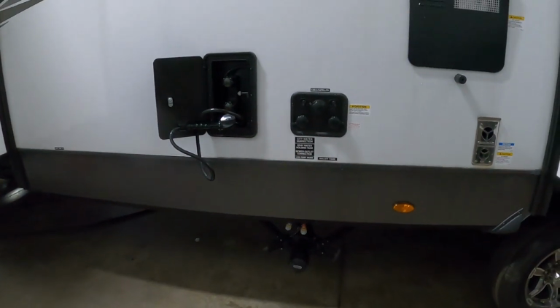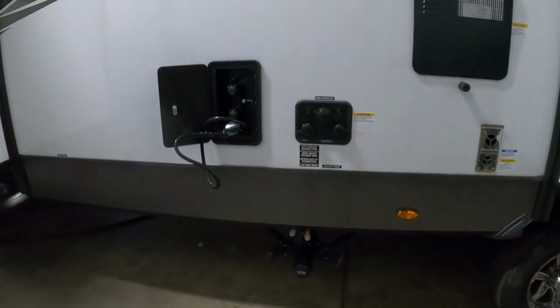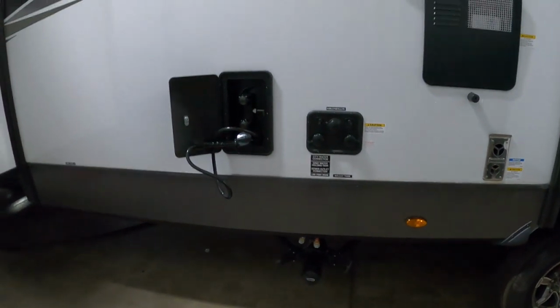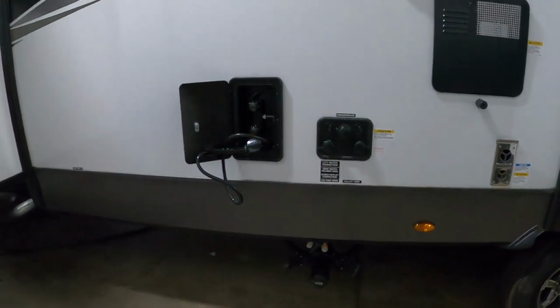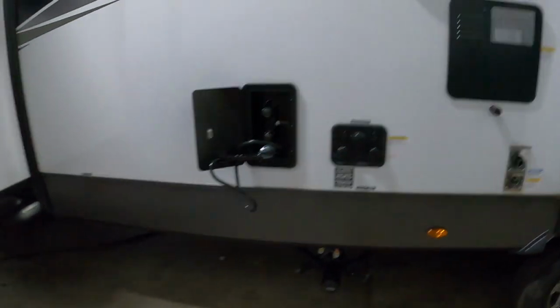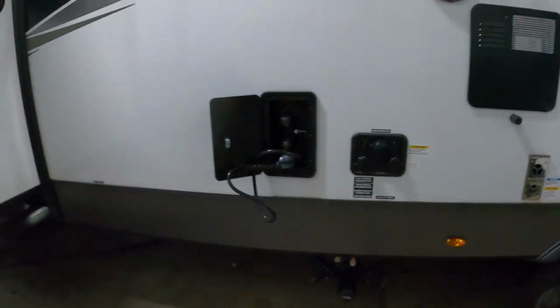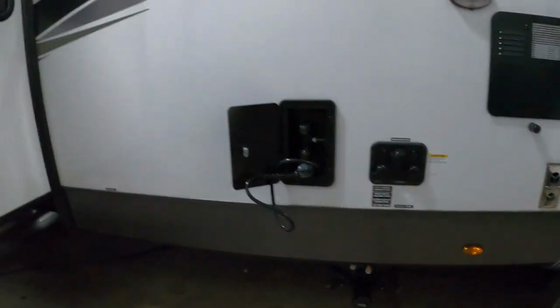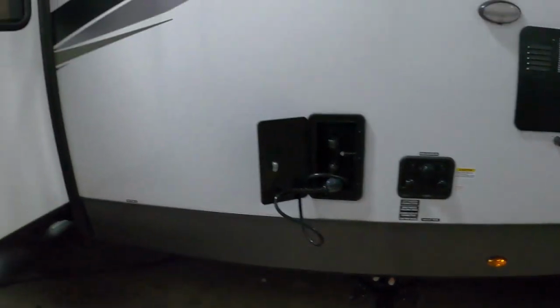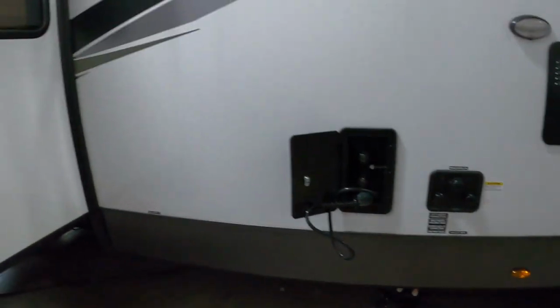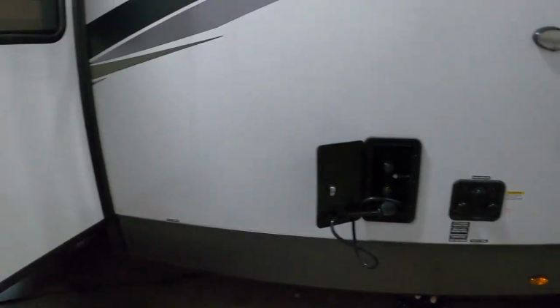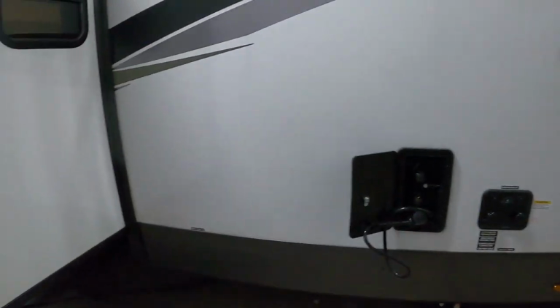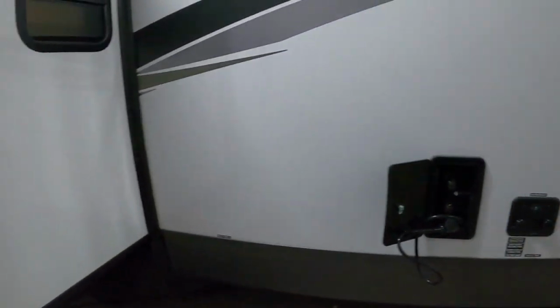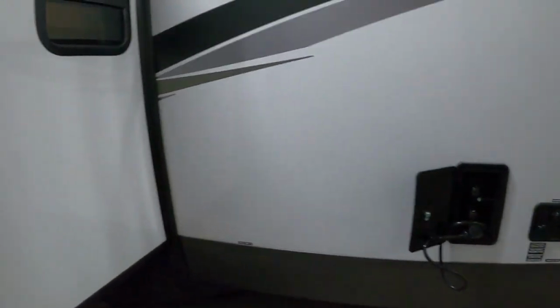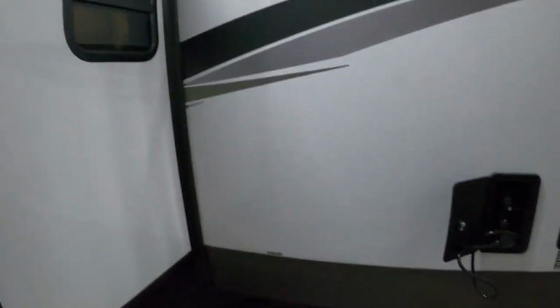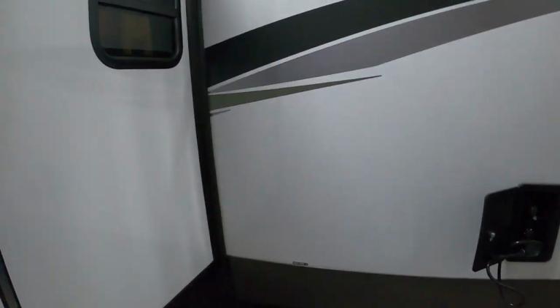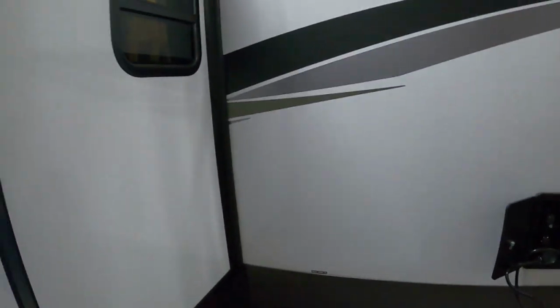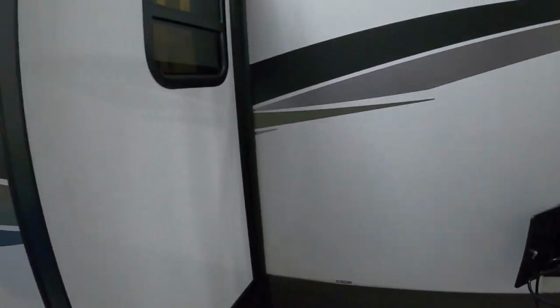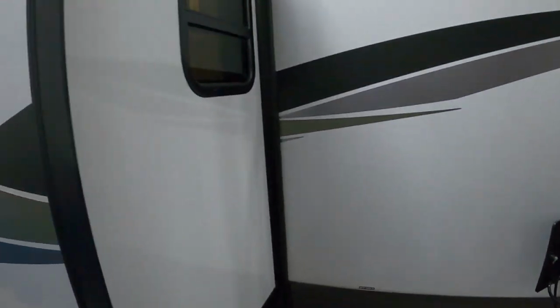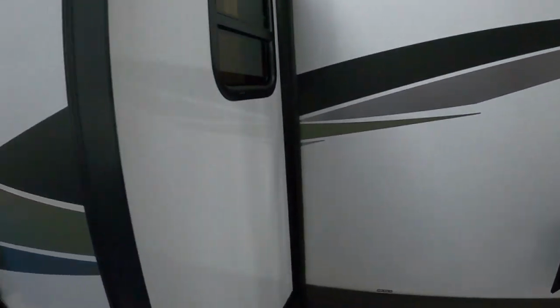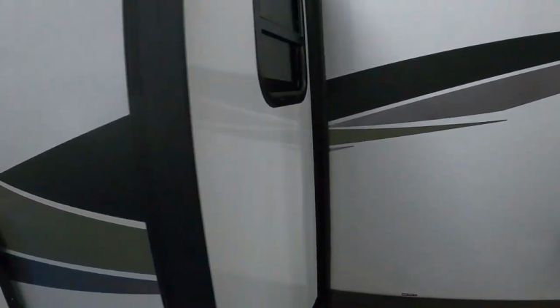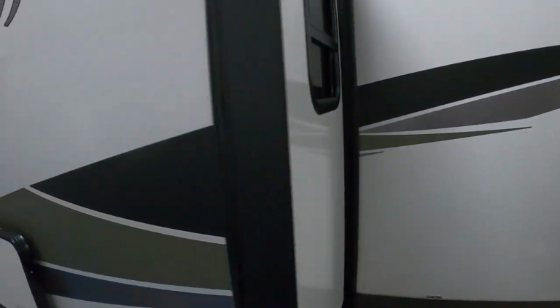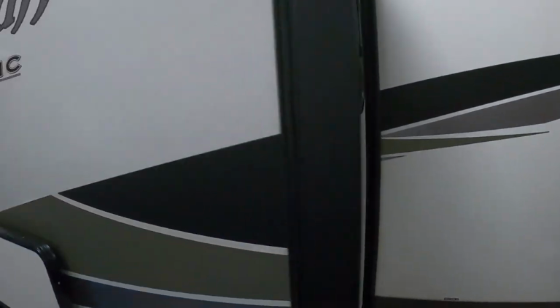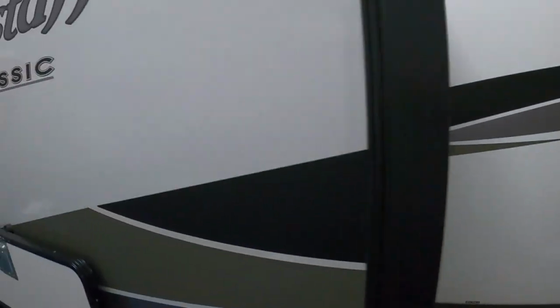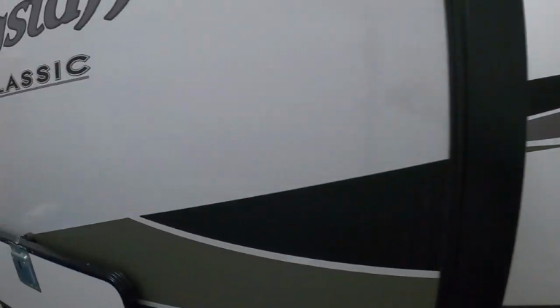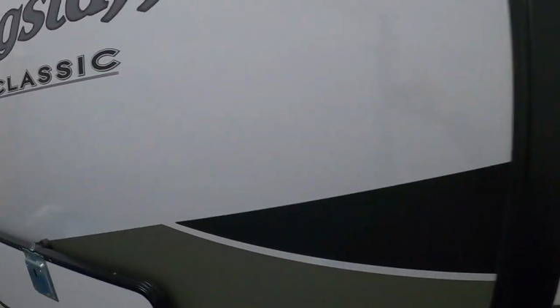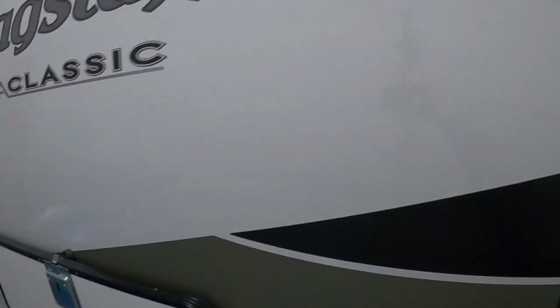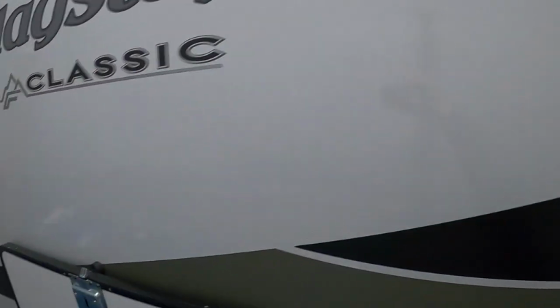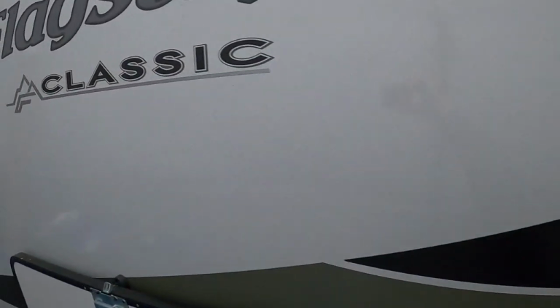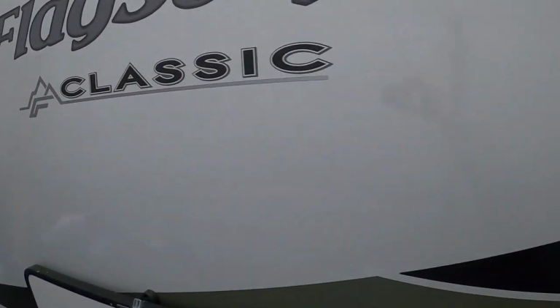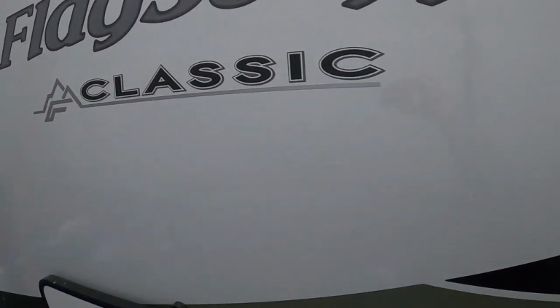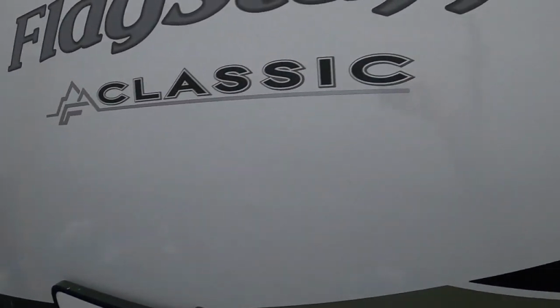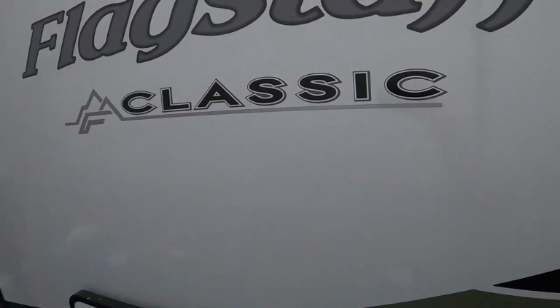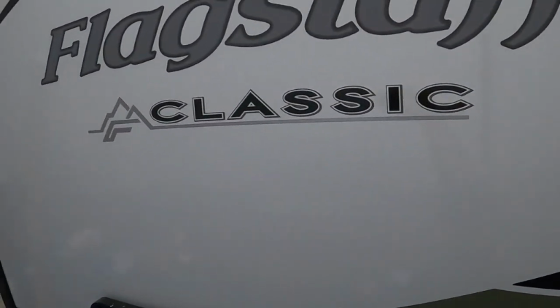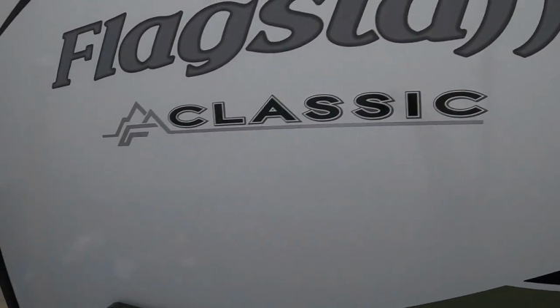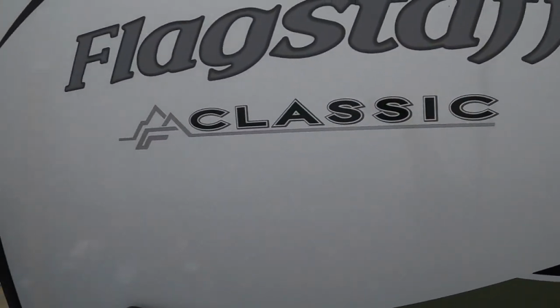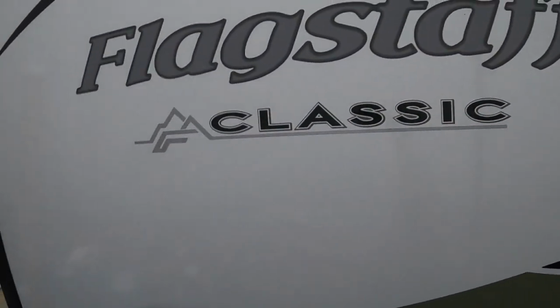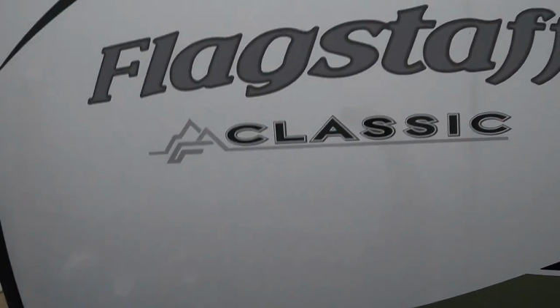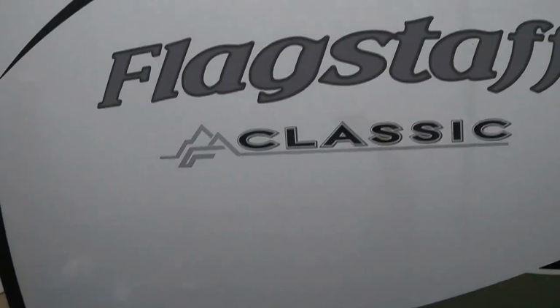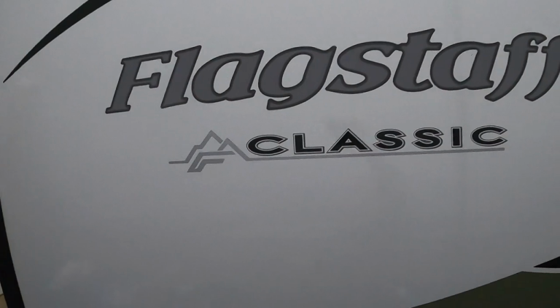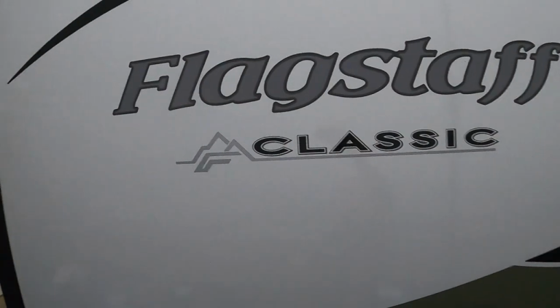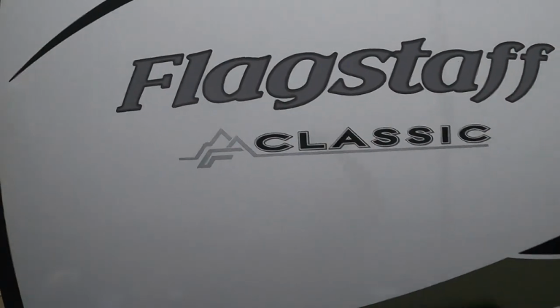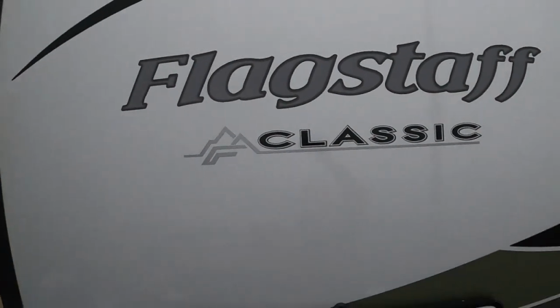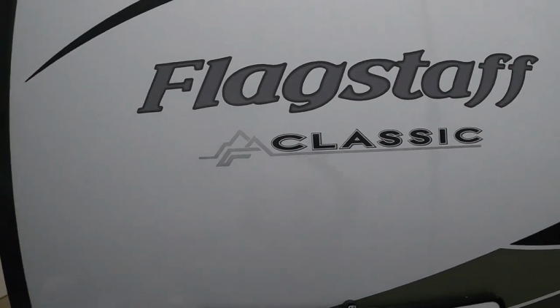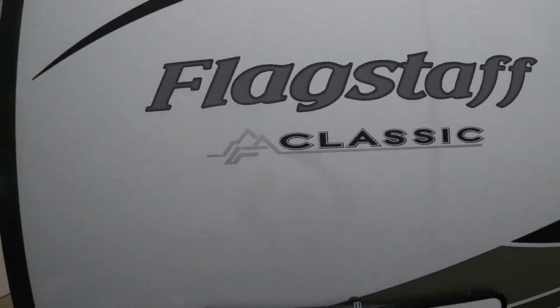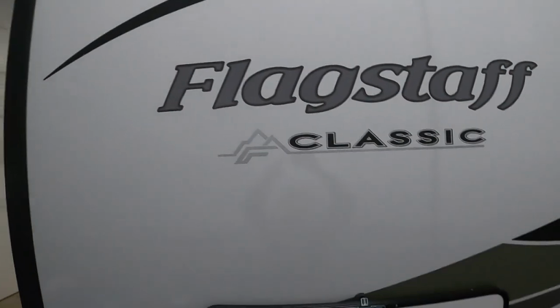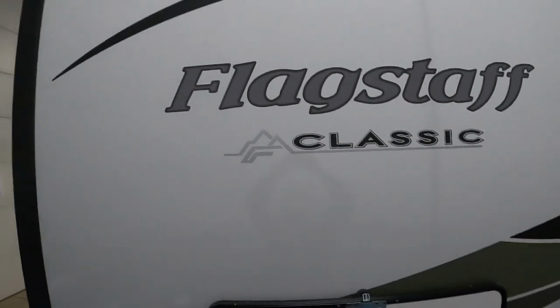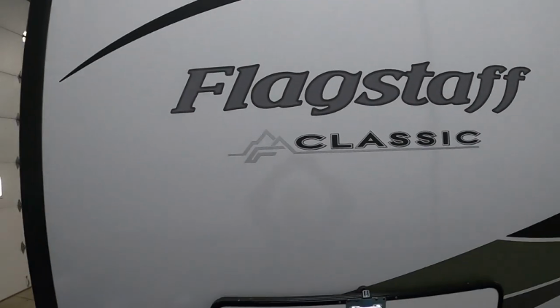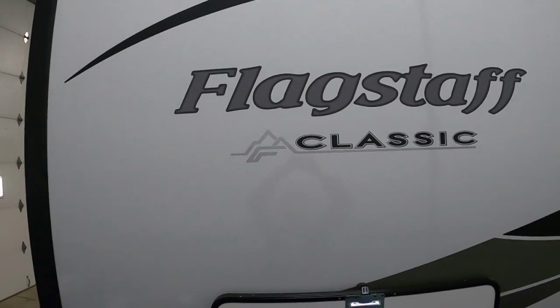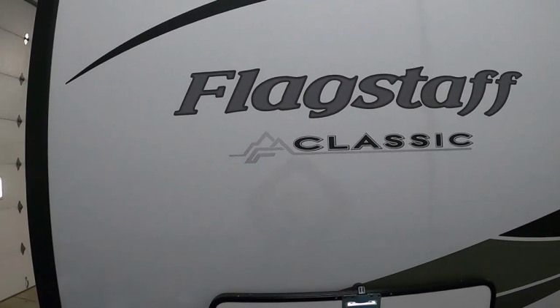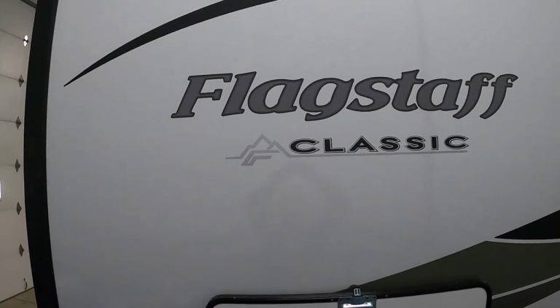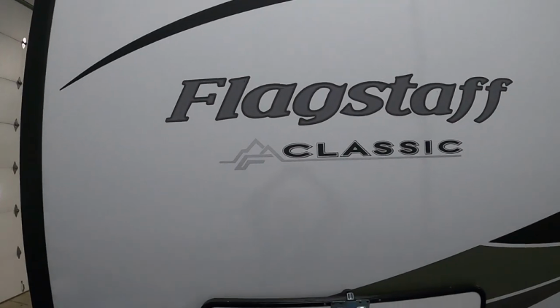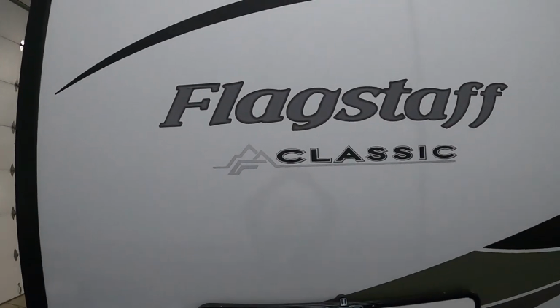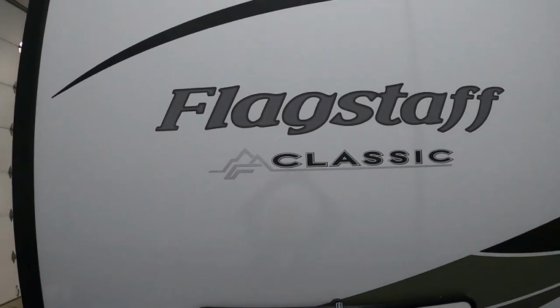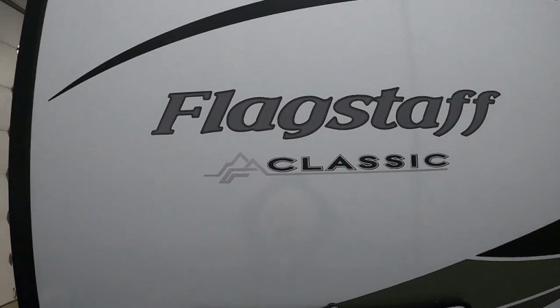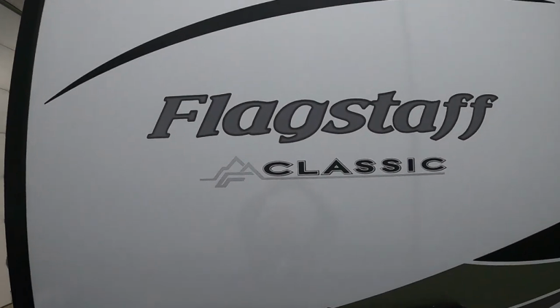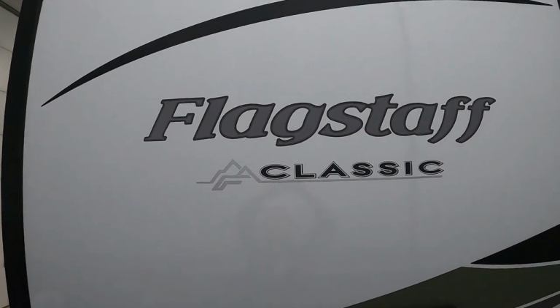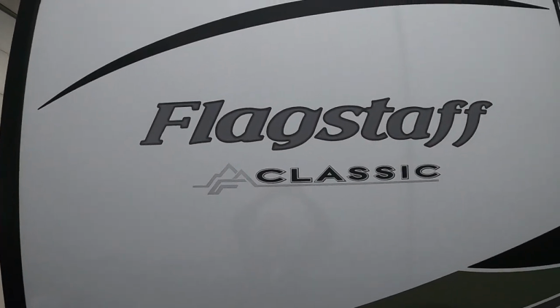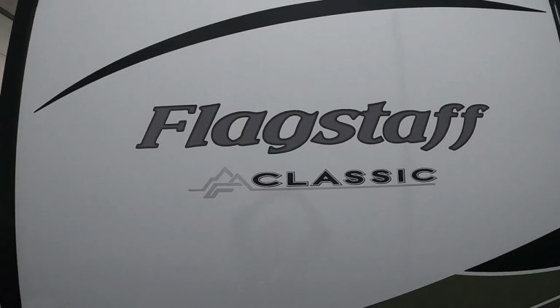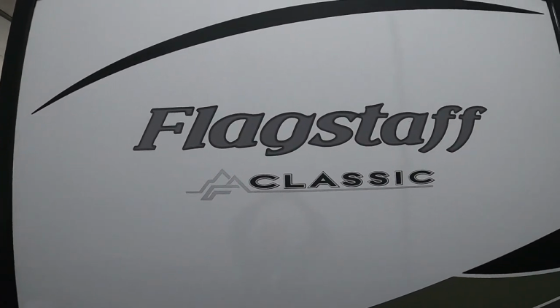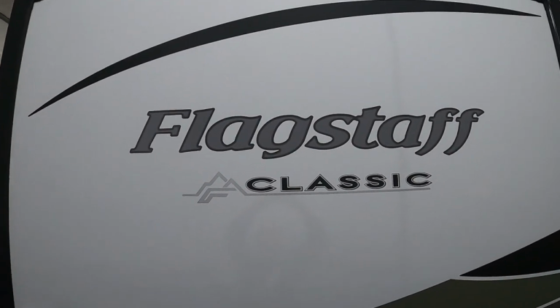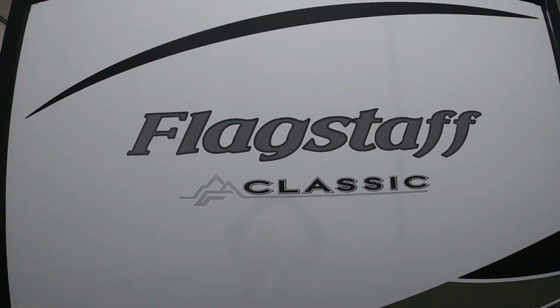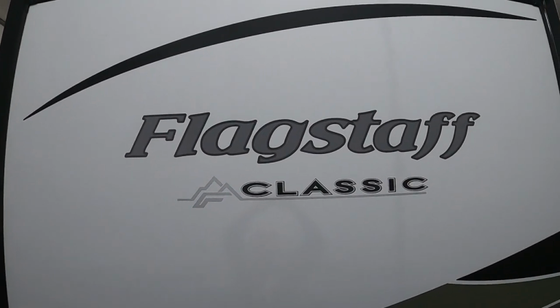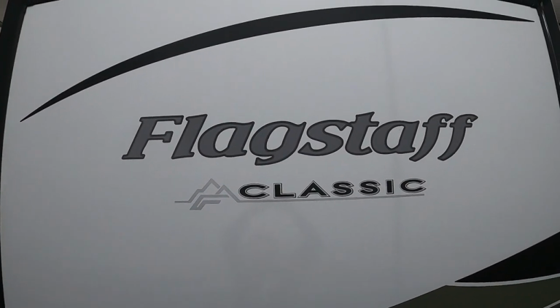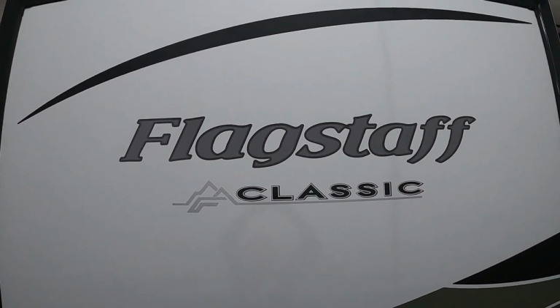Again, we thank you so much for your purchase. Hope you enjoy this Flagstaff for many years to come. Happy camping!